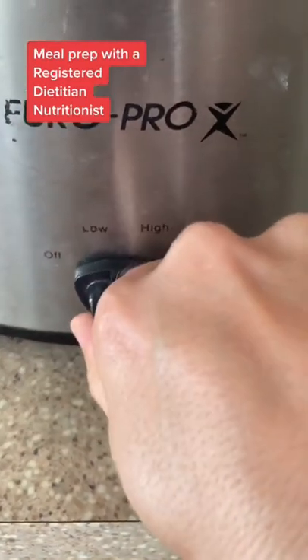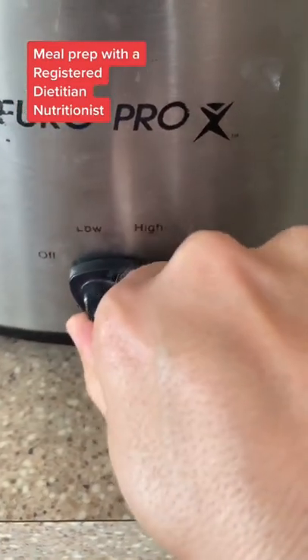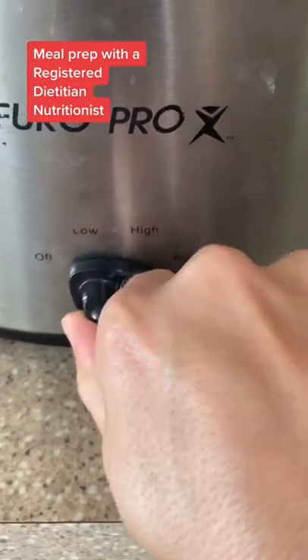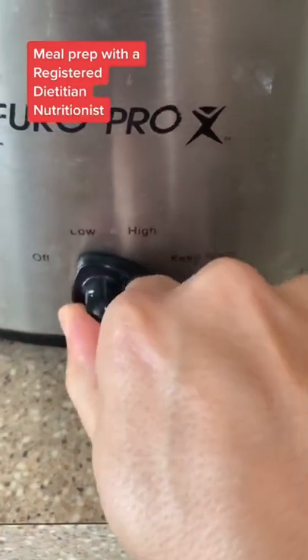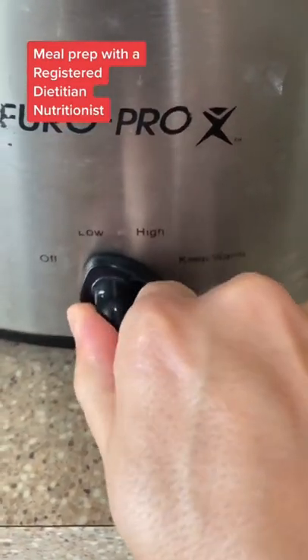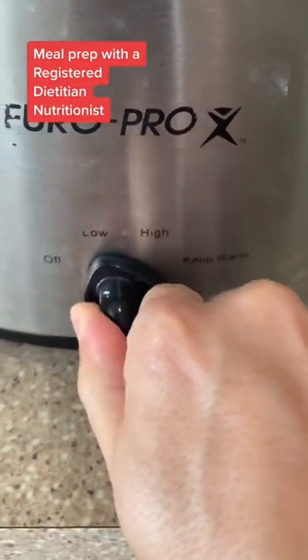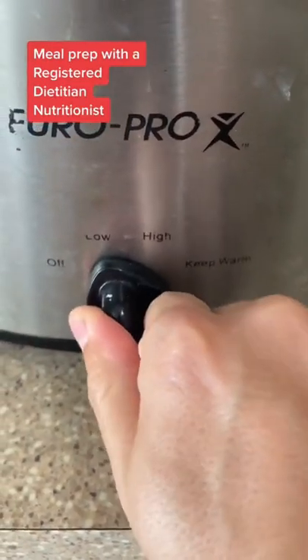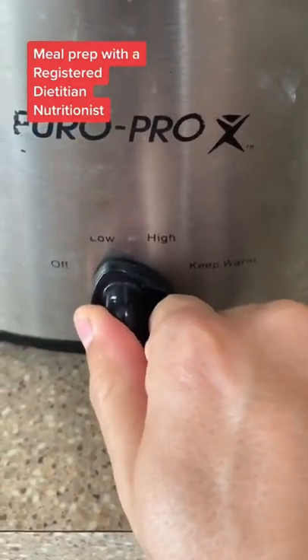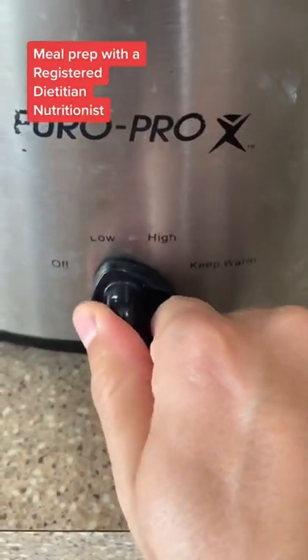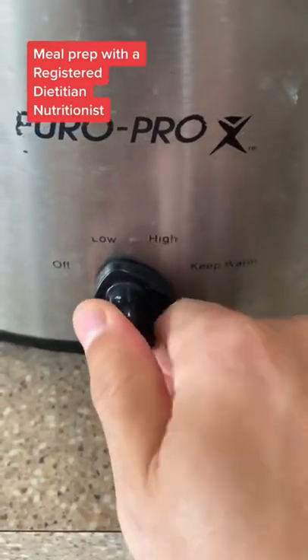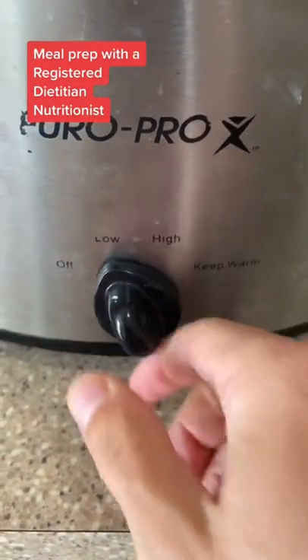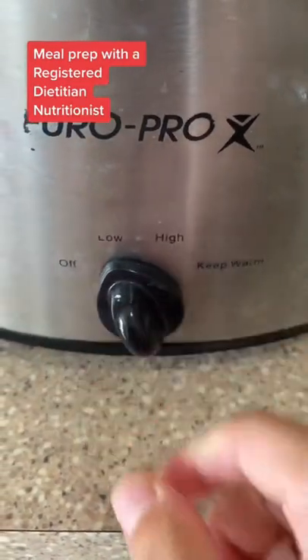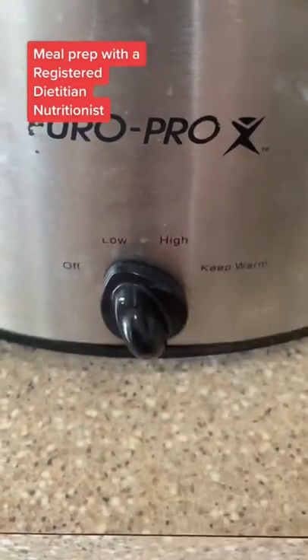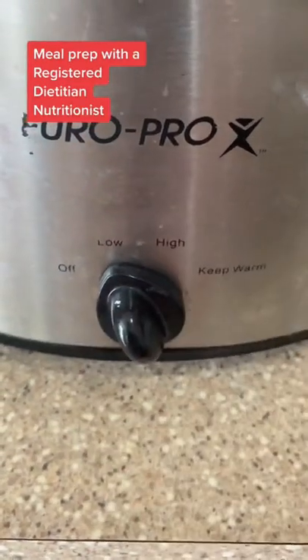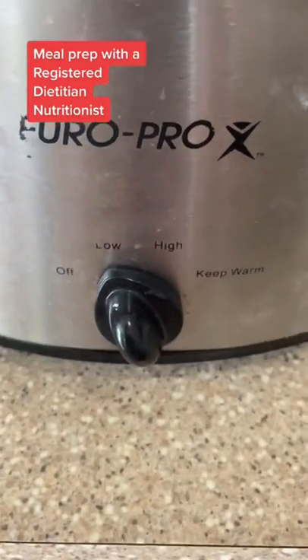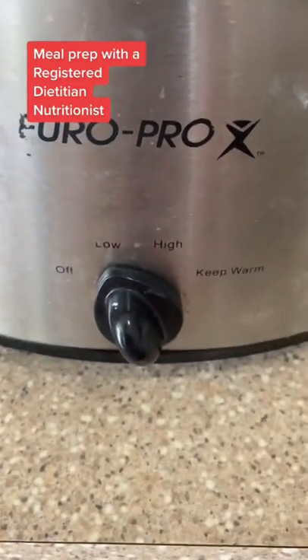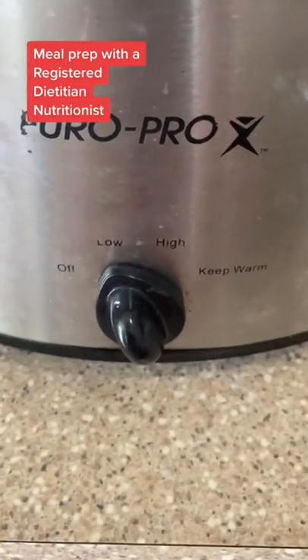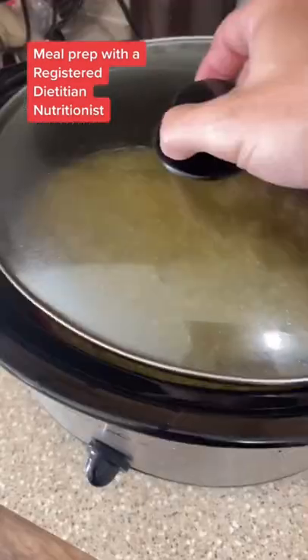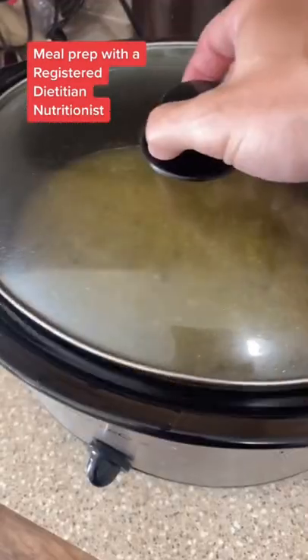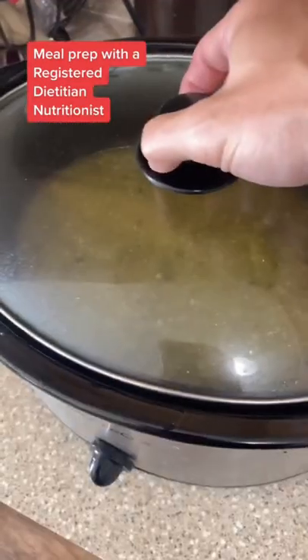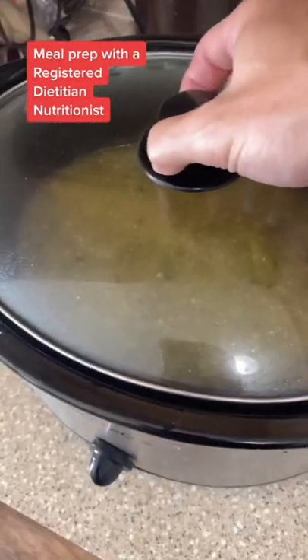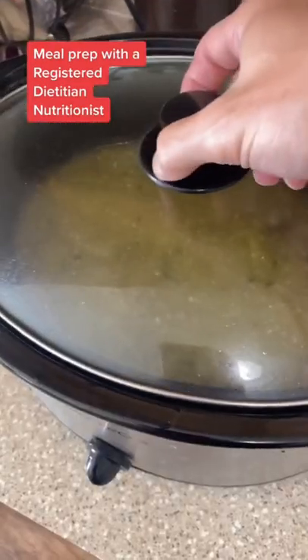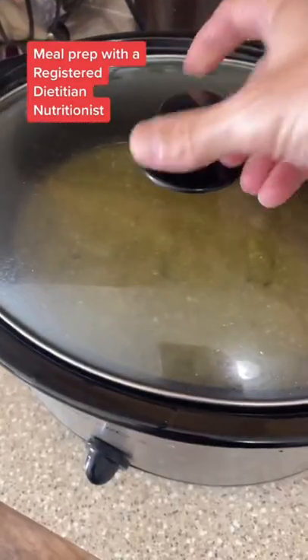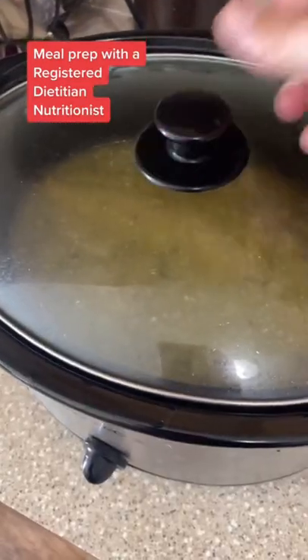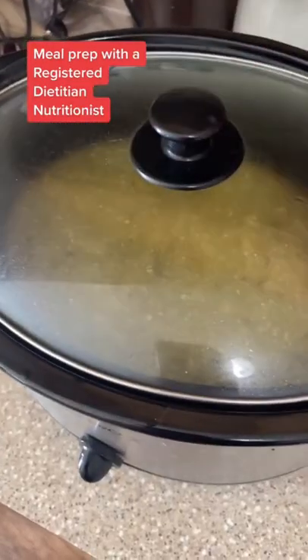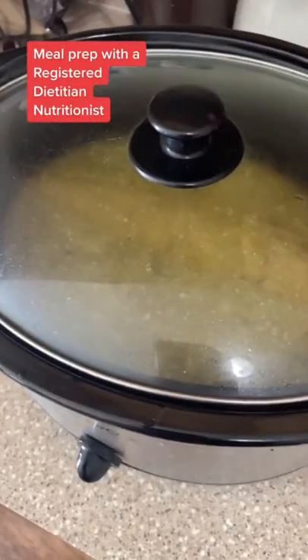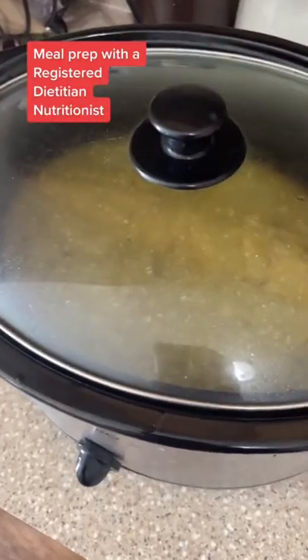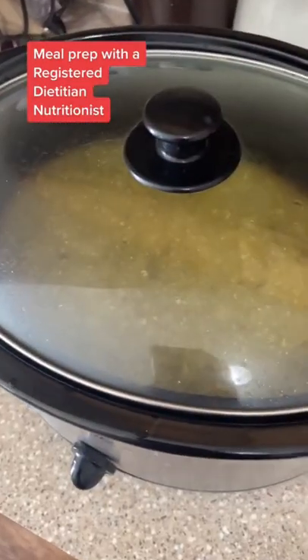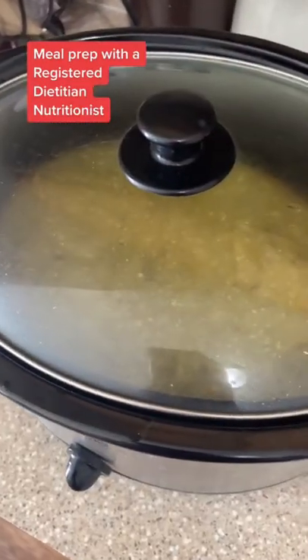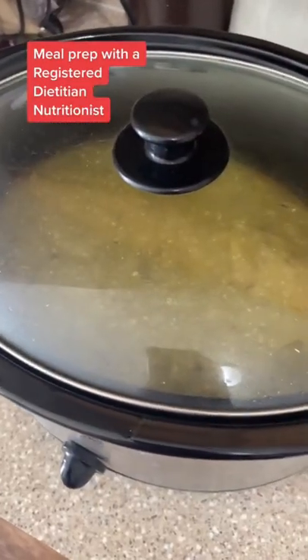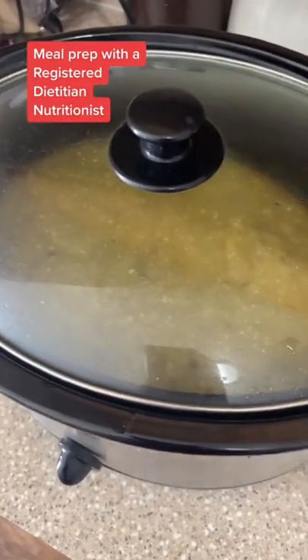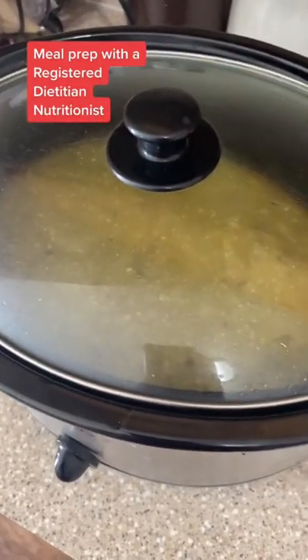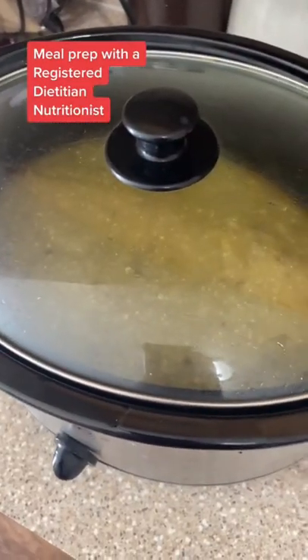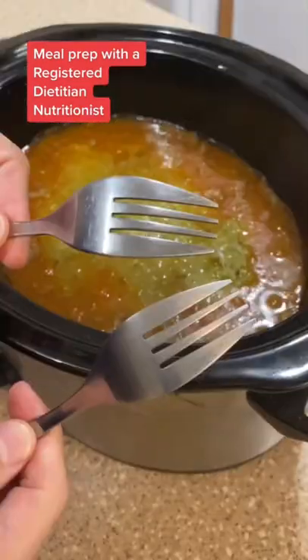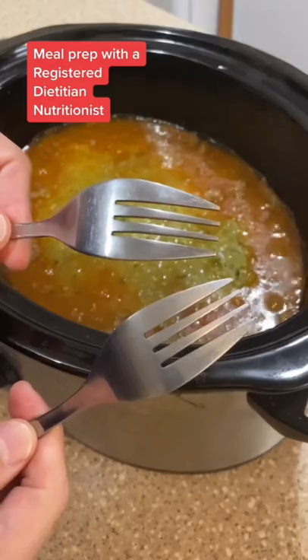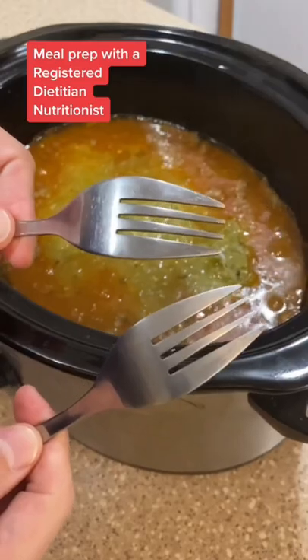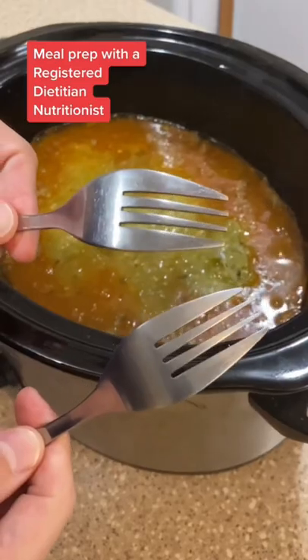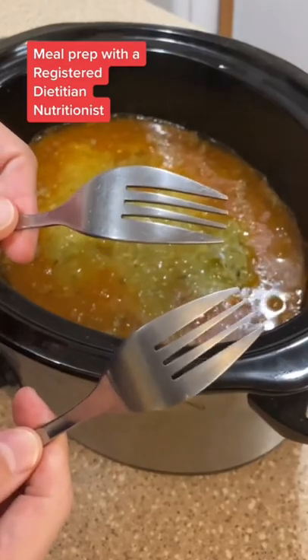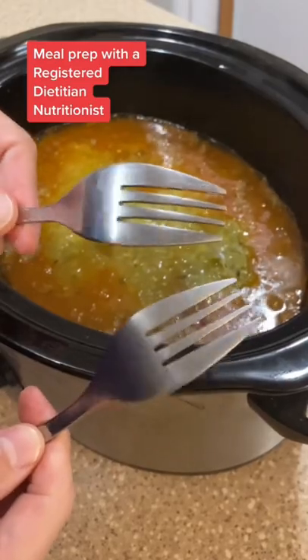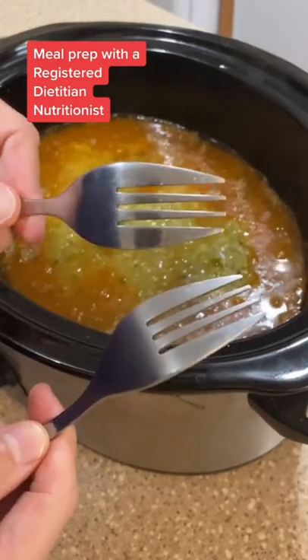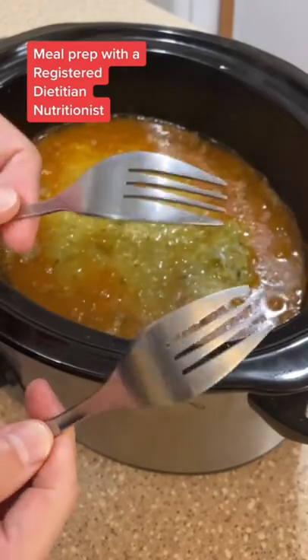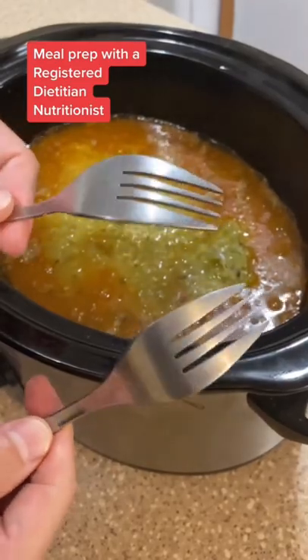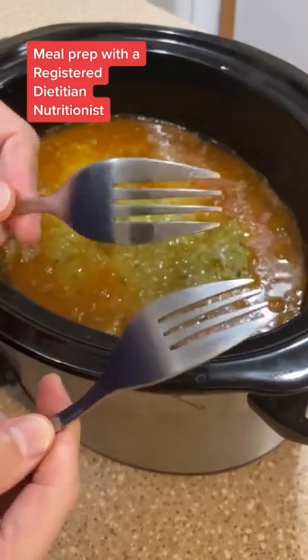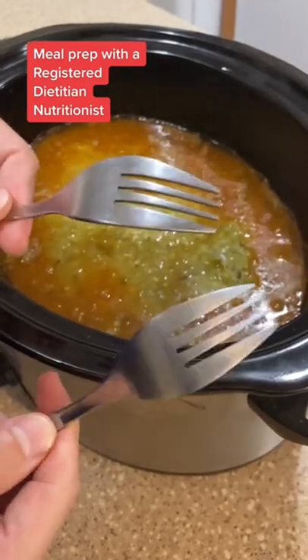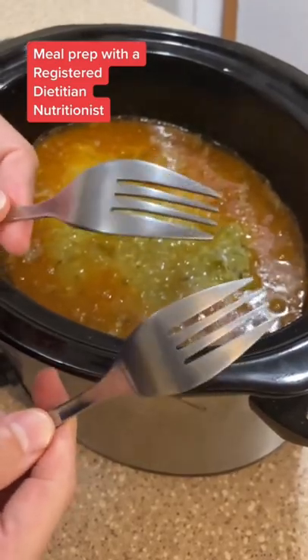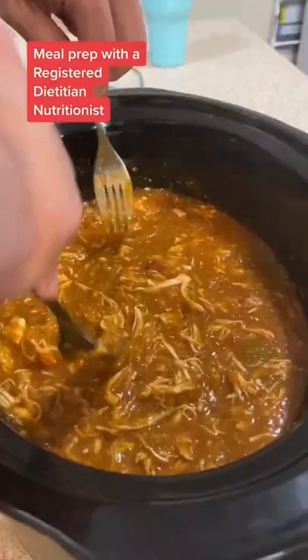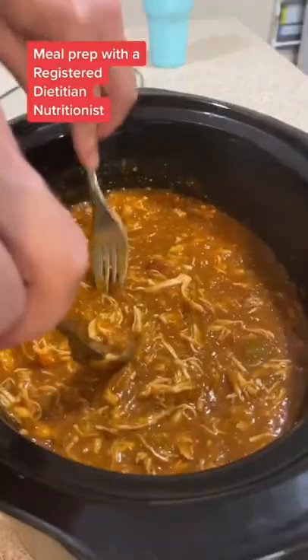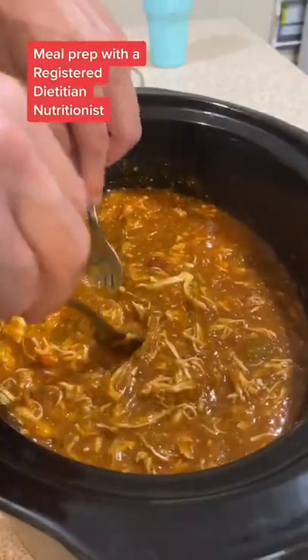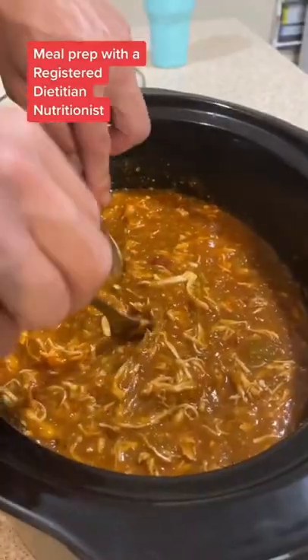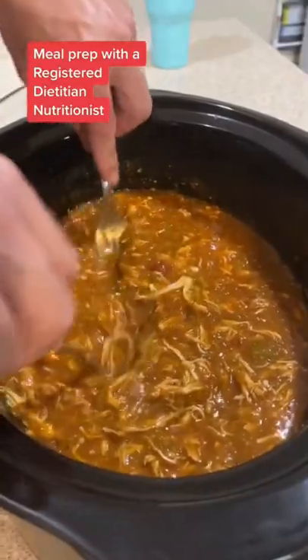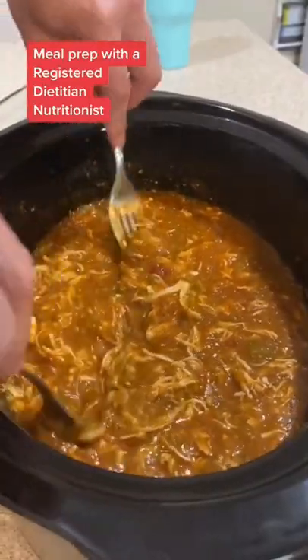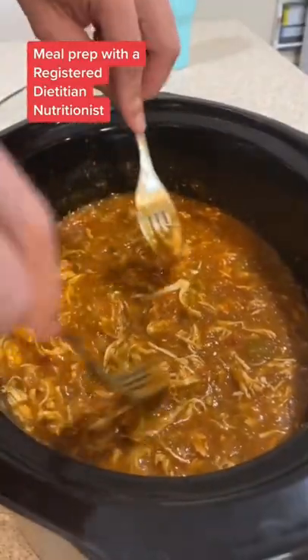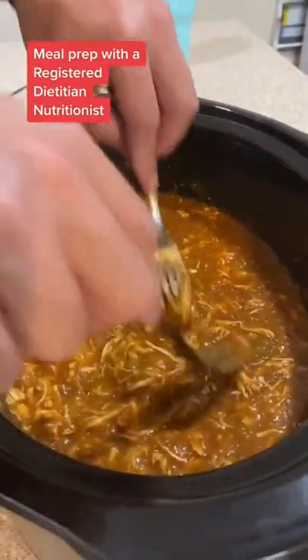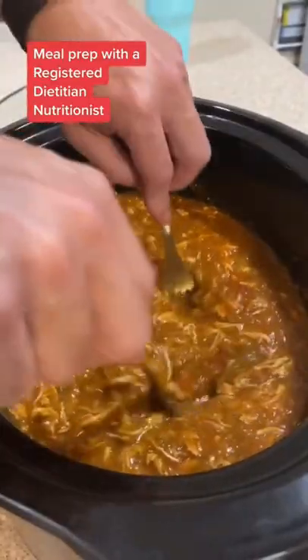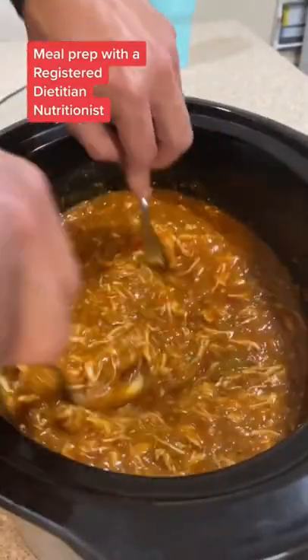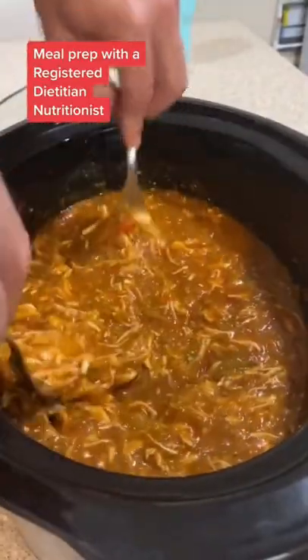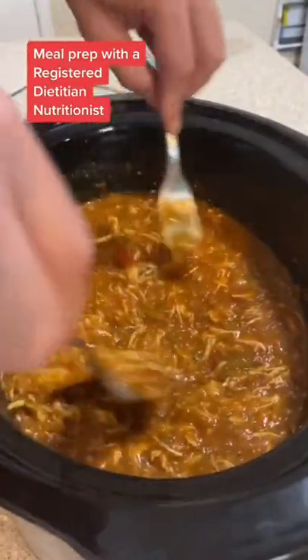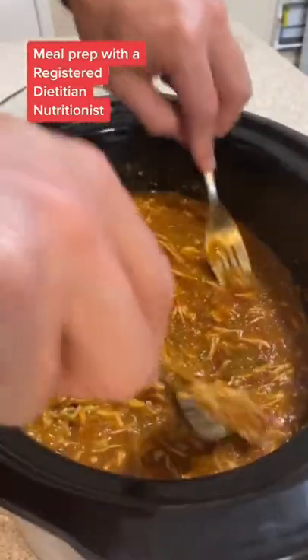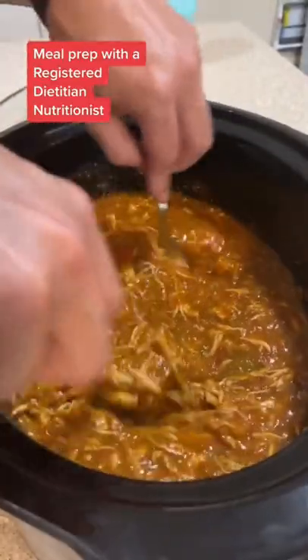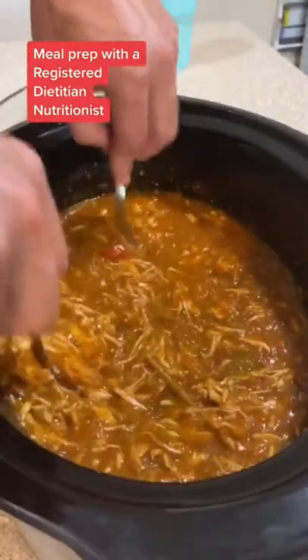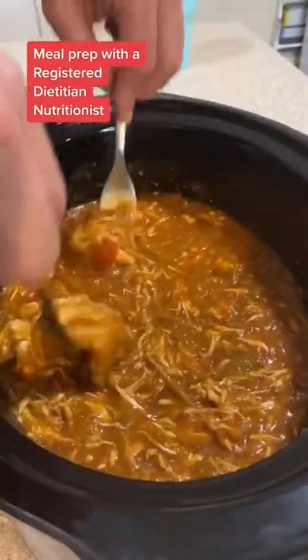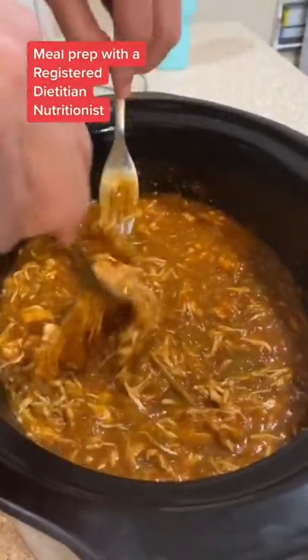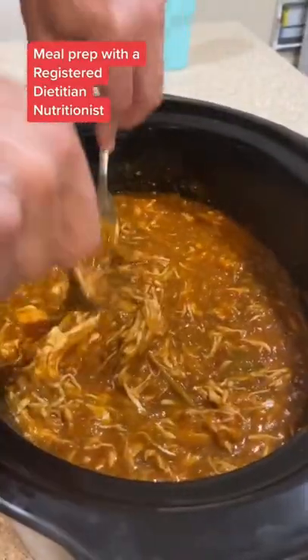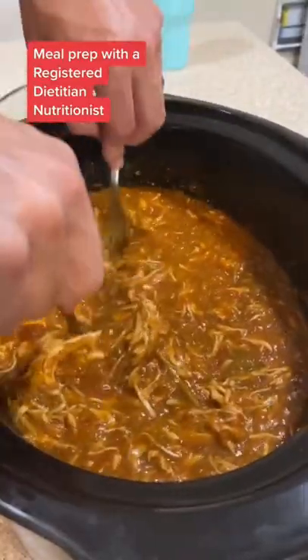You're going to cook this low and slow for four hours. Once it's cooked, you're going to take the back of two forks and shred it up until it looks something like this.